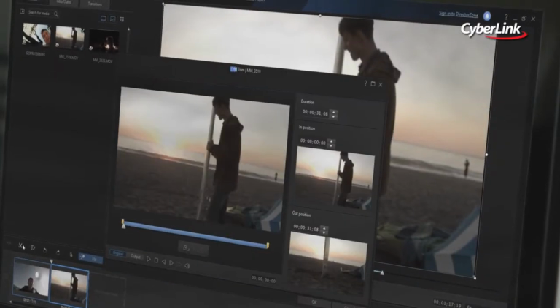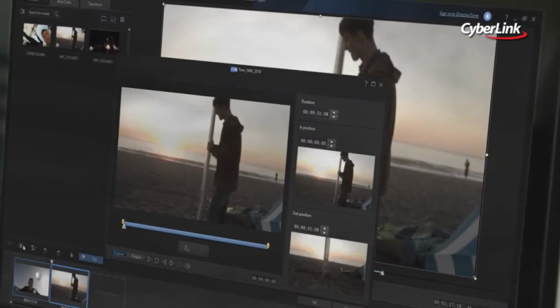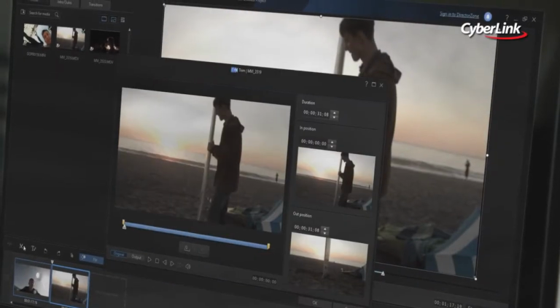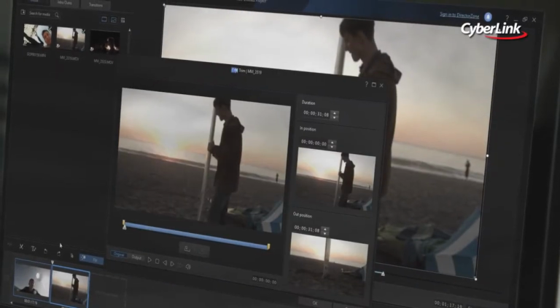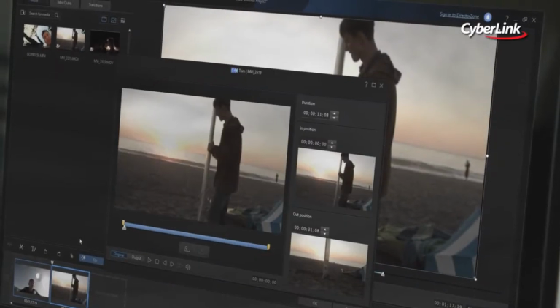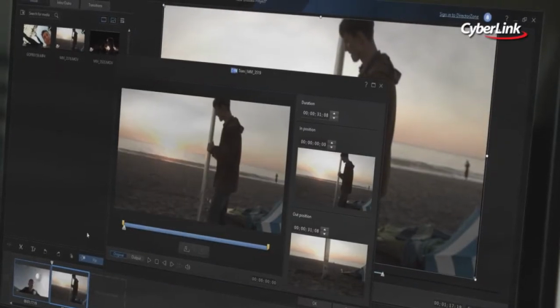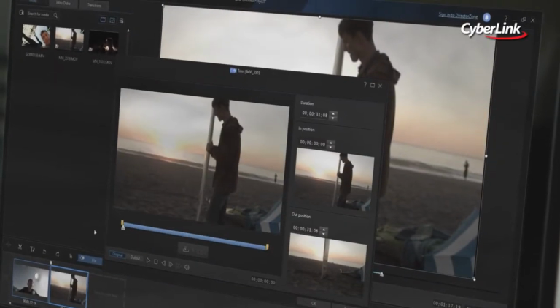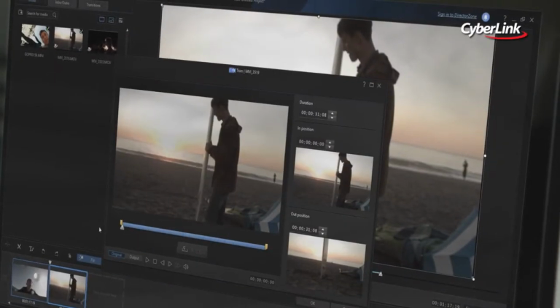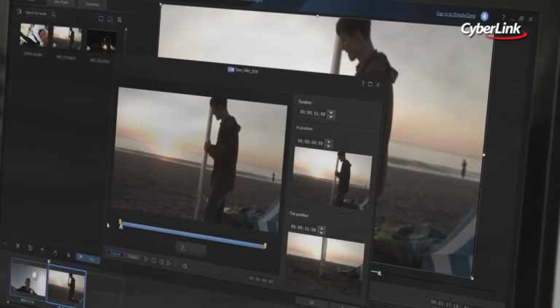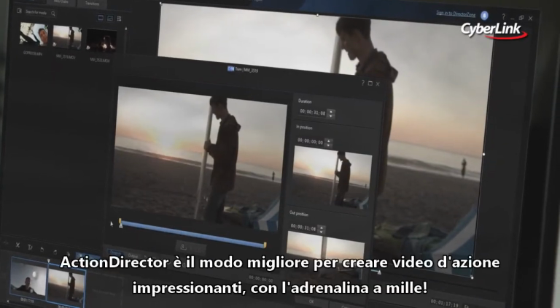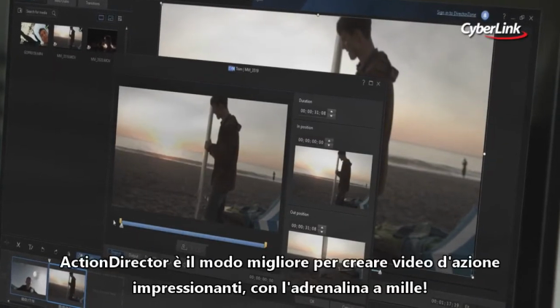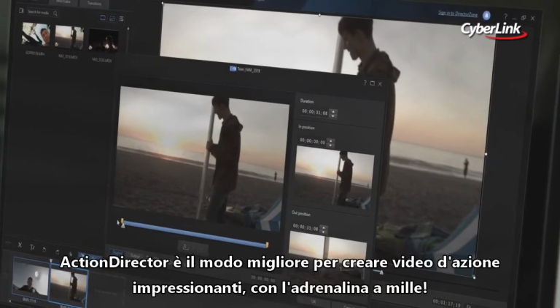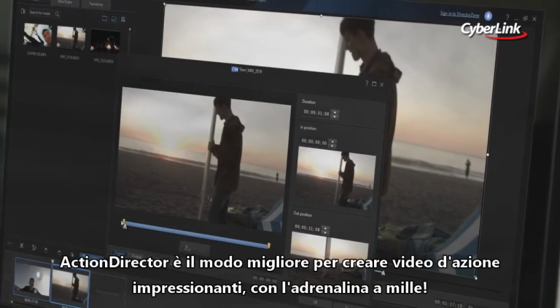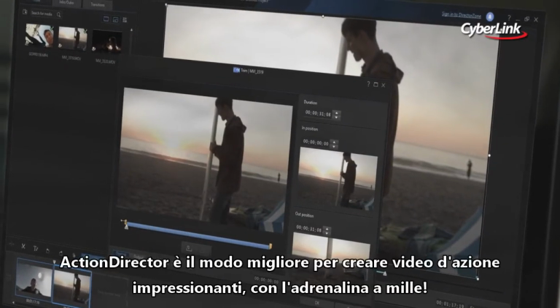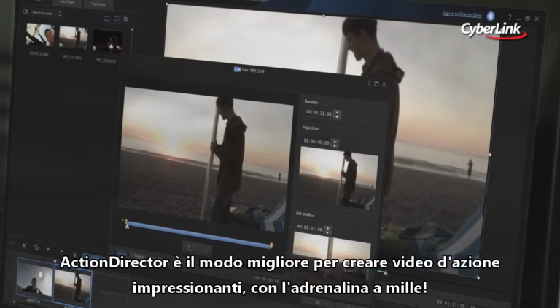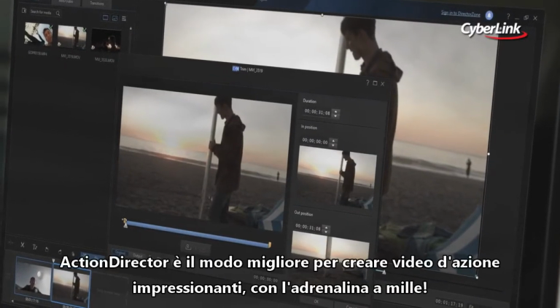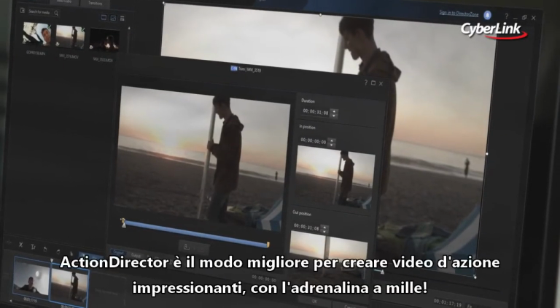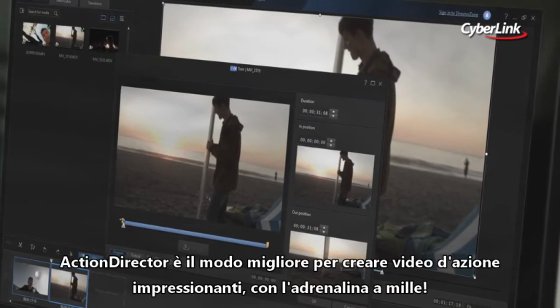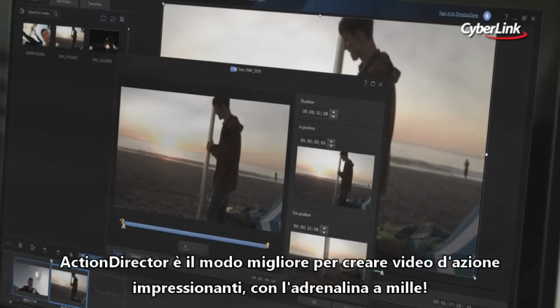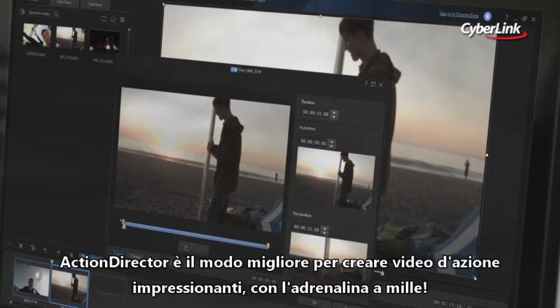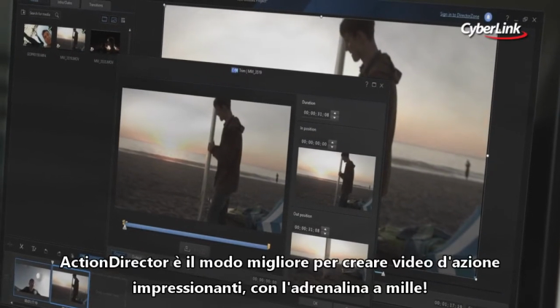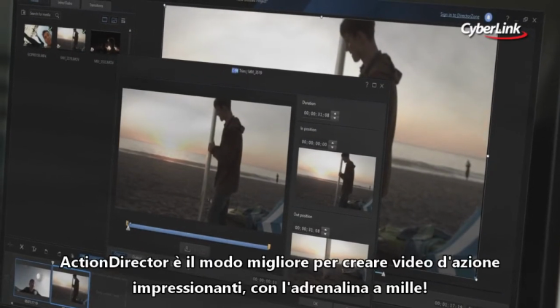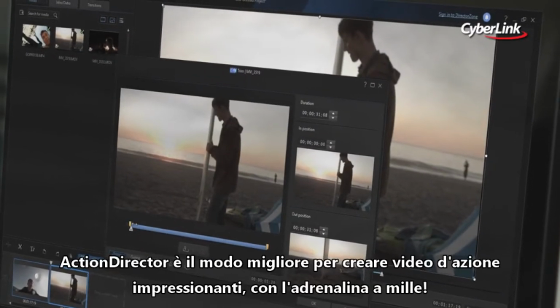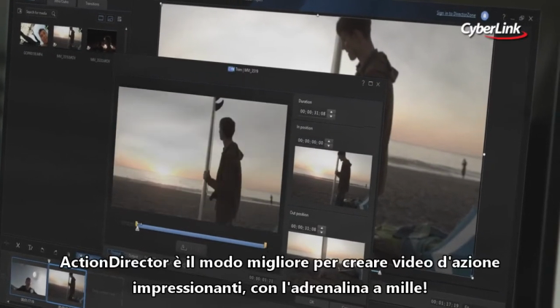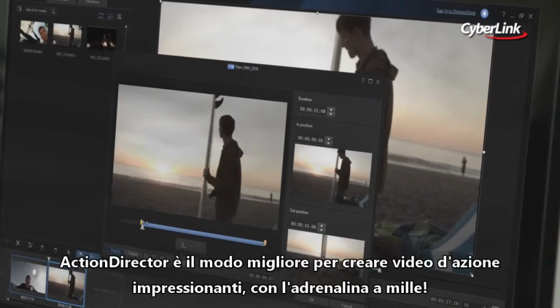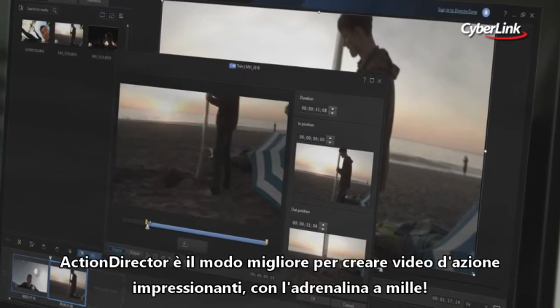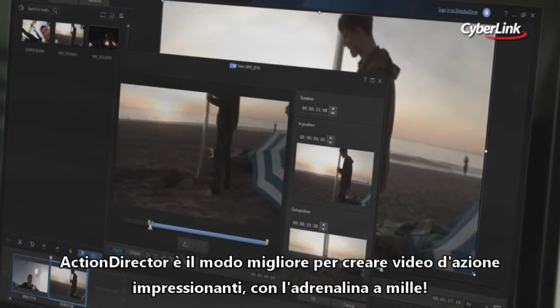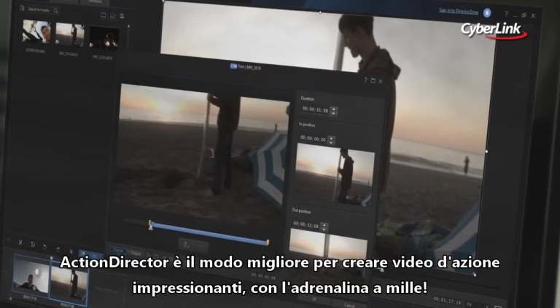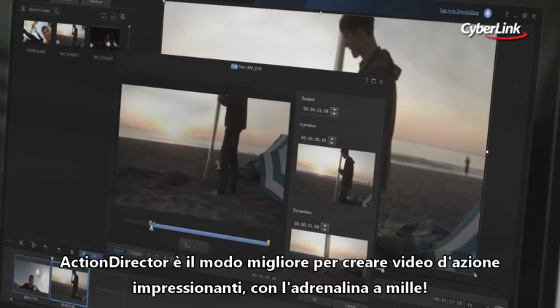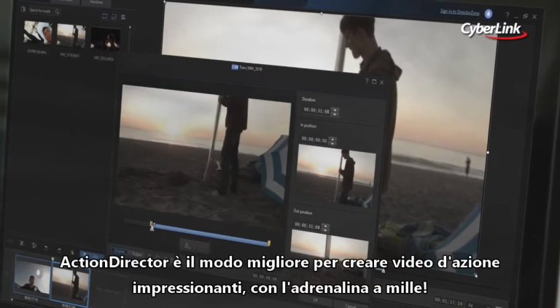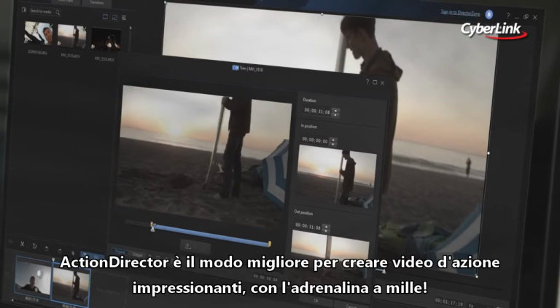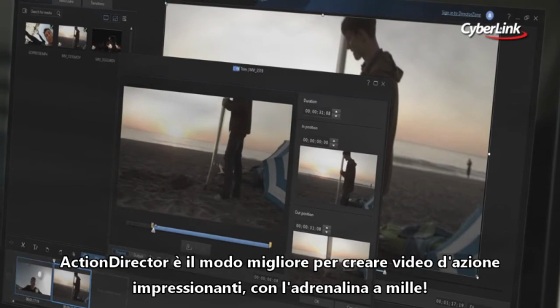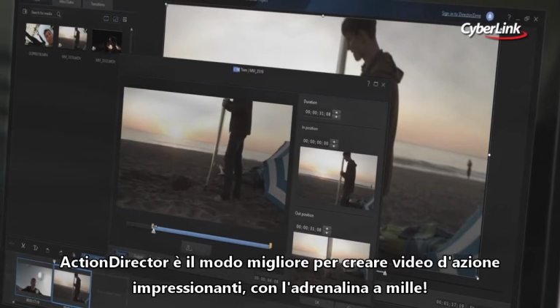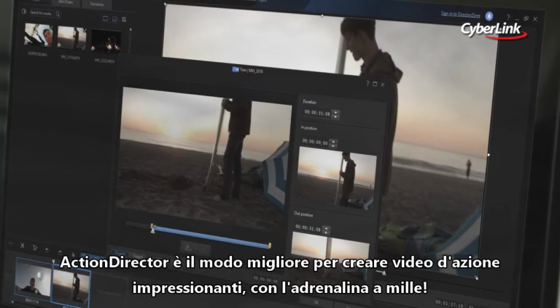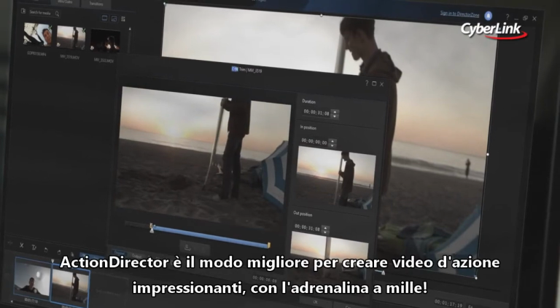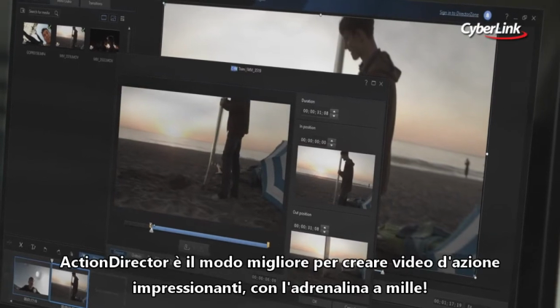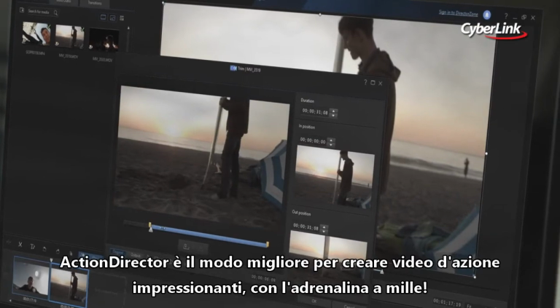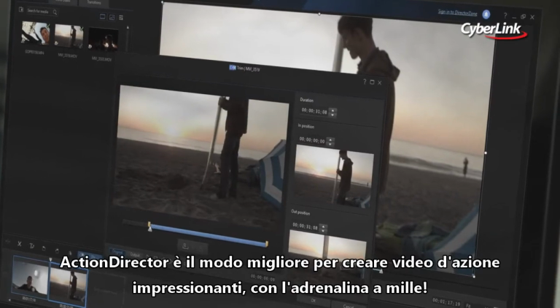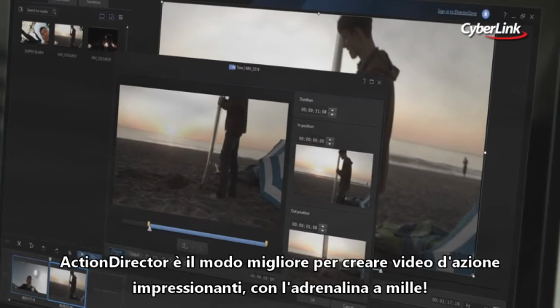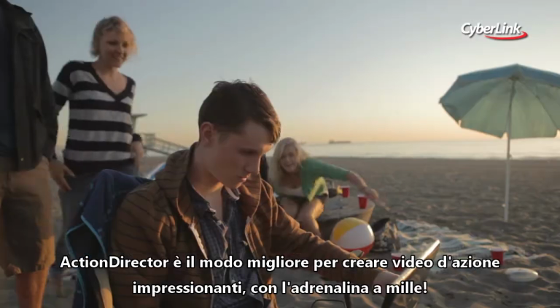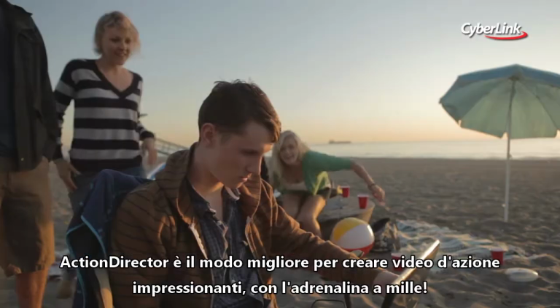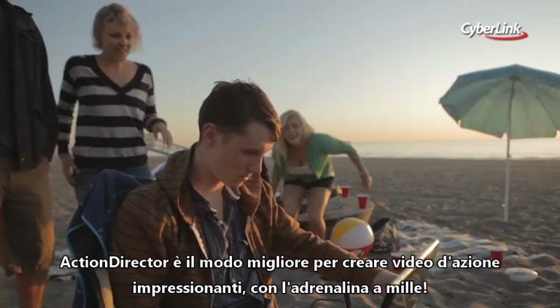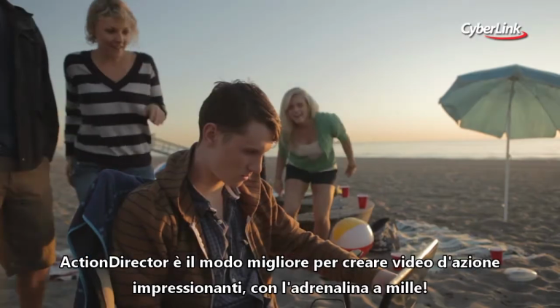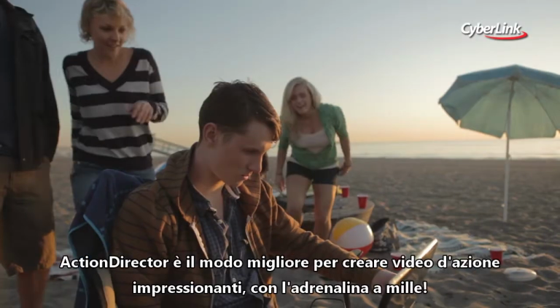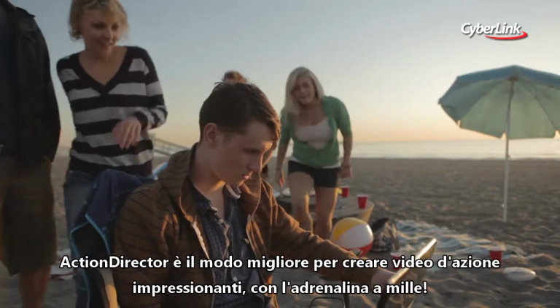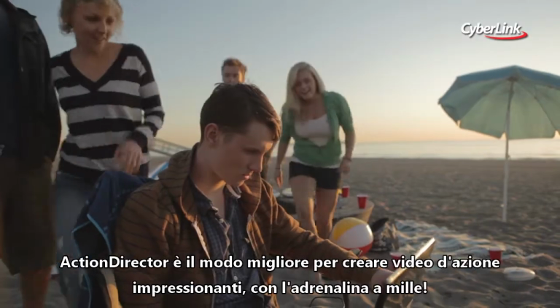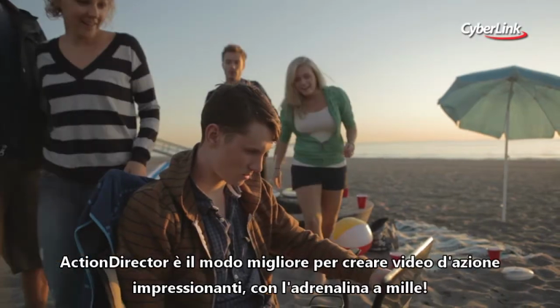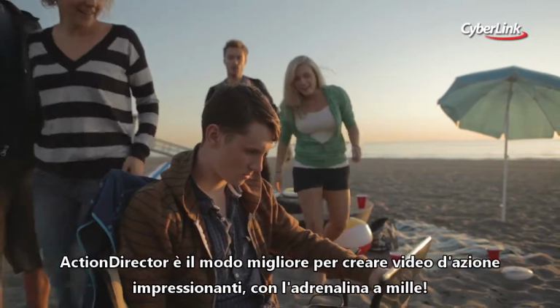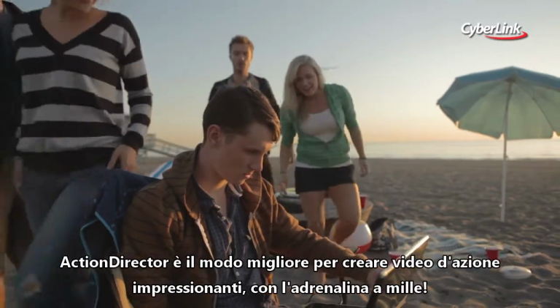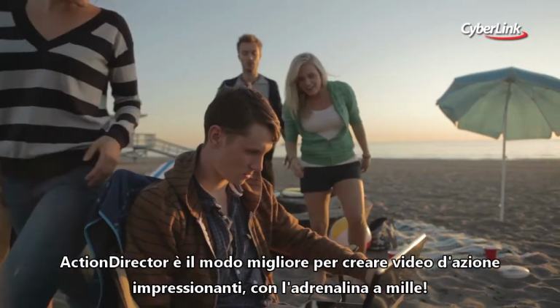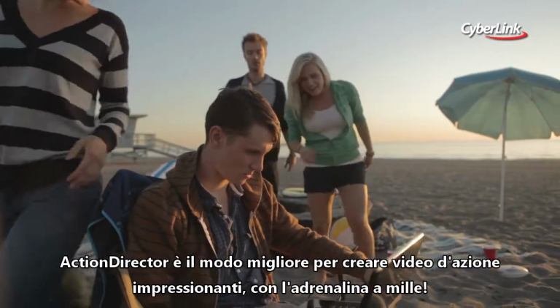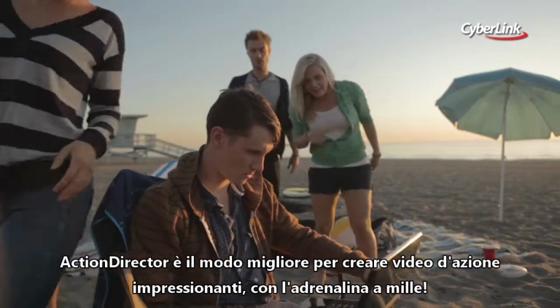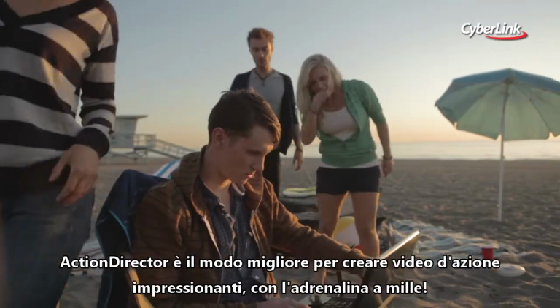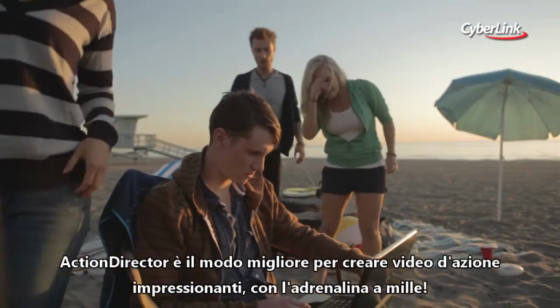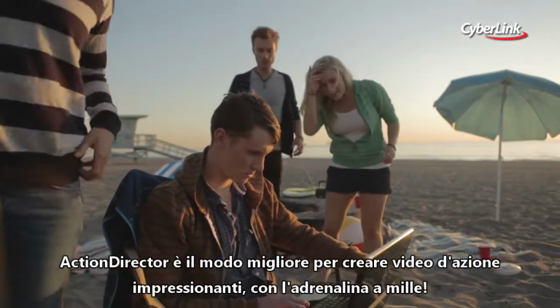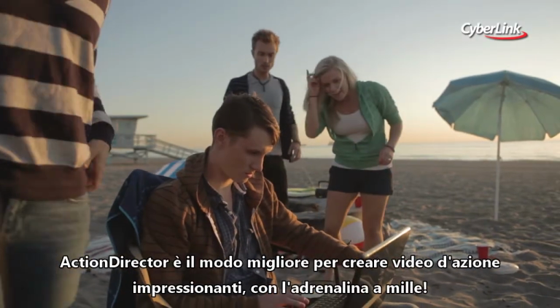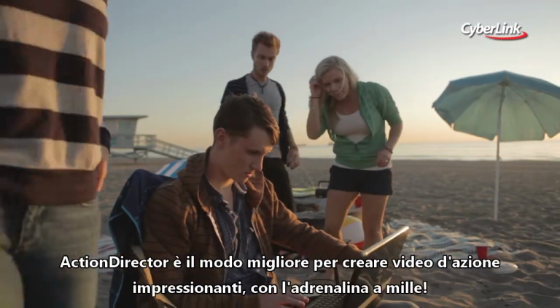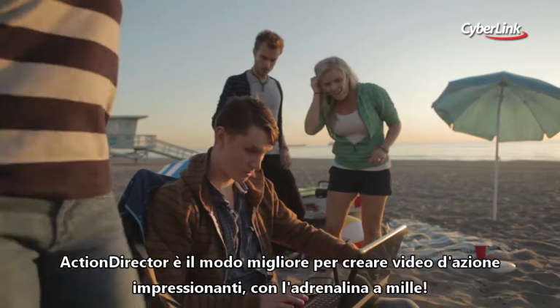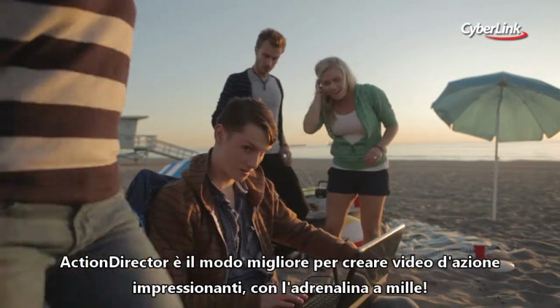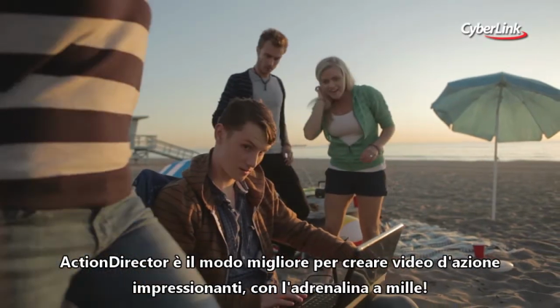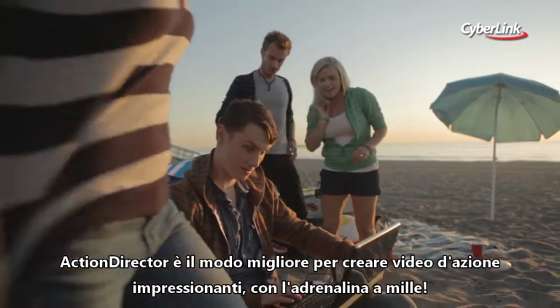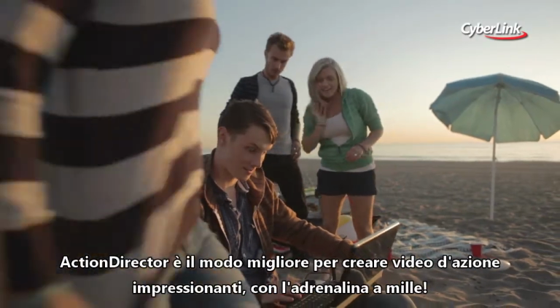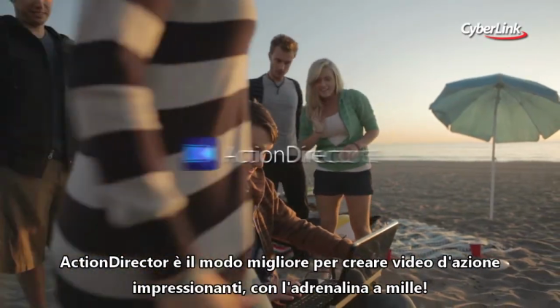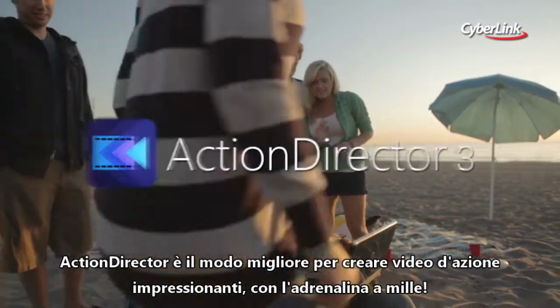Action Director is the best way to create impressive action videos that showcase all the excitement of your adventures.